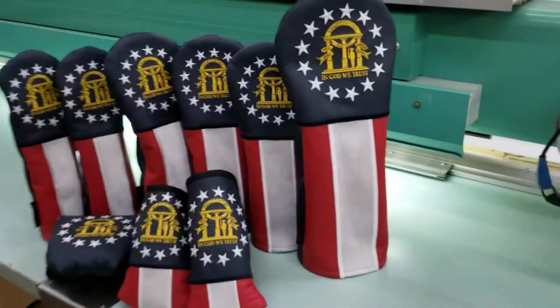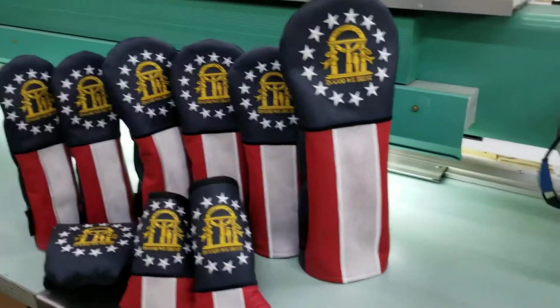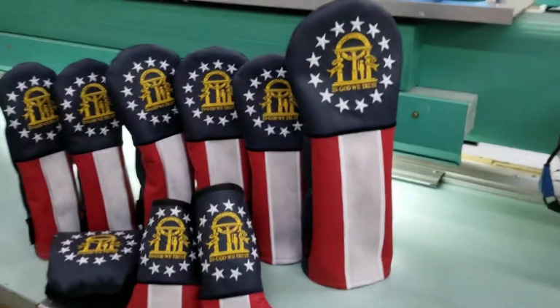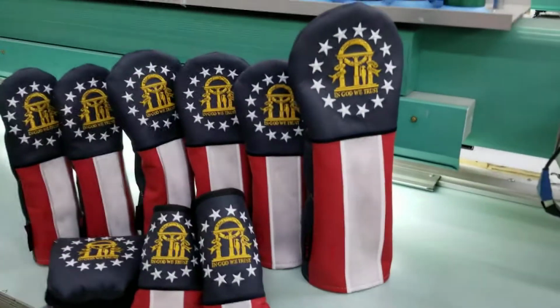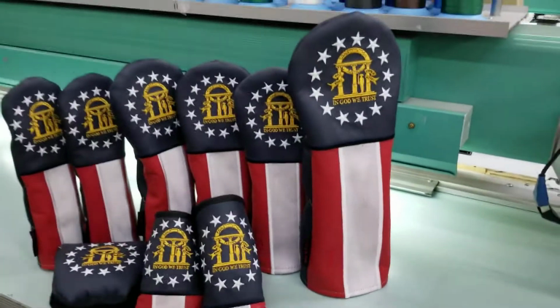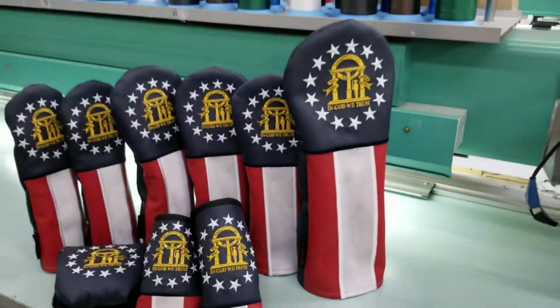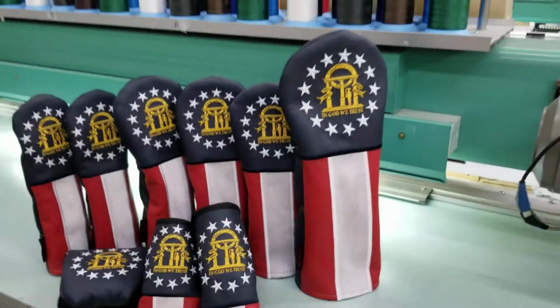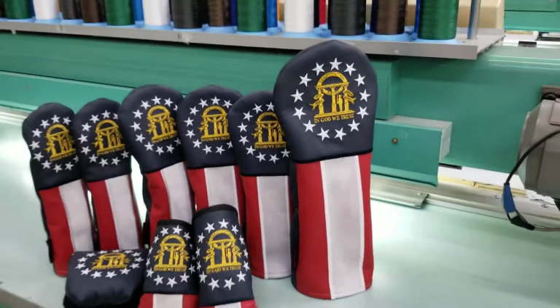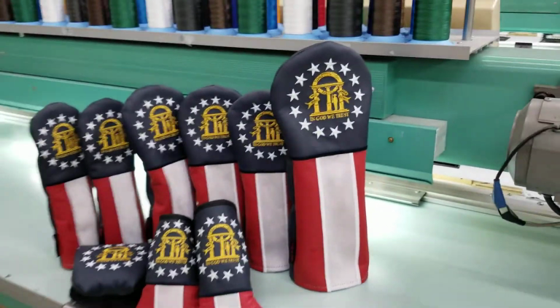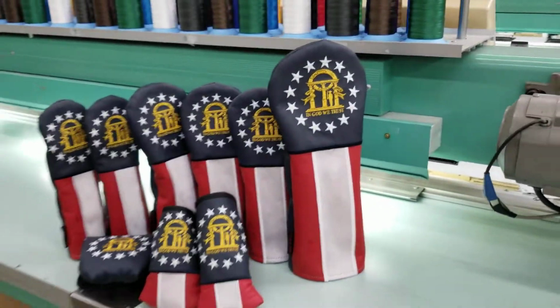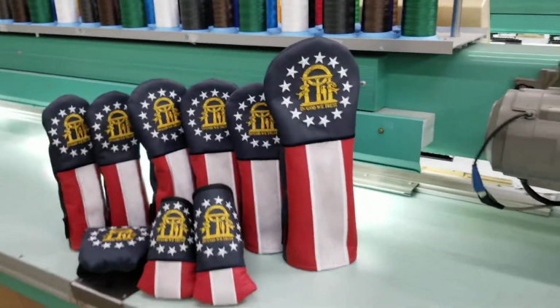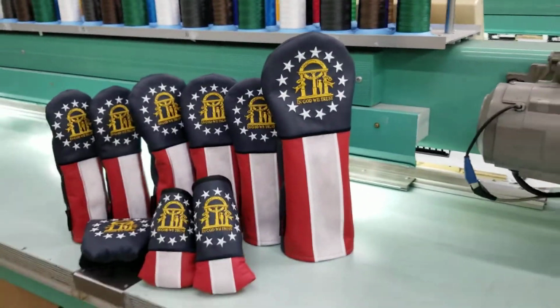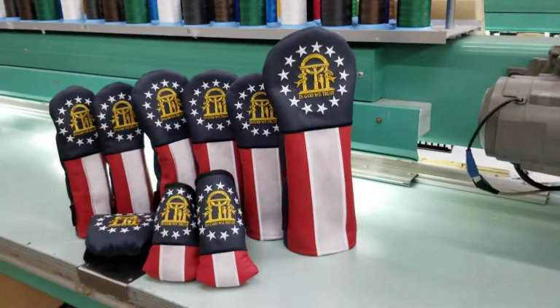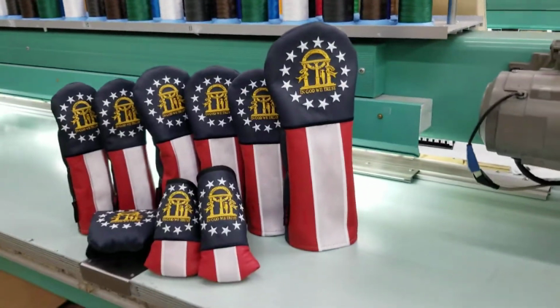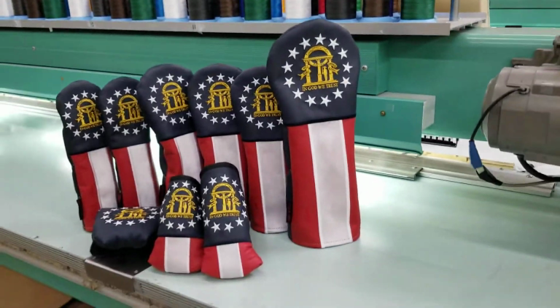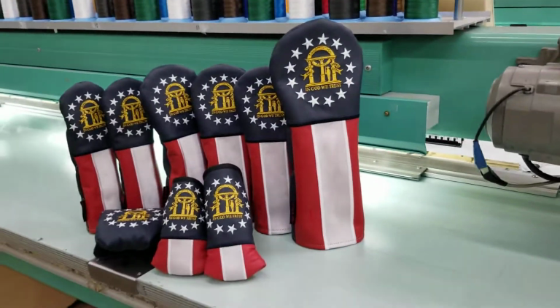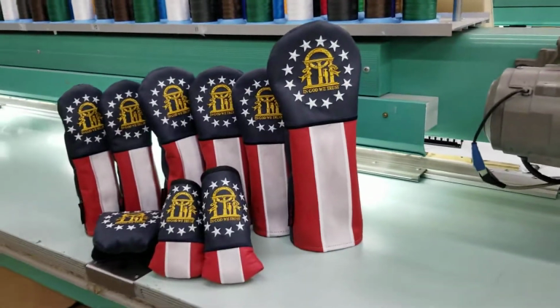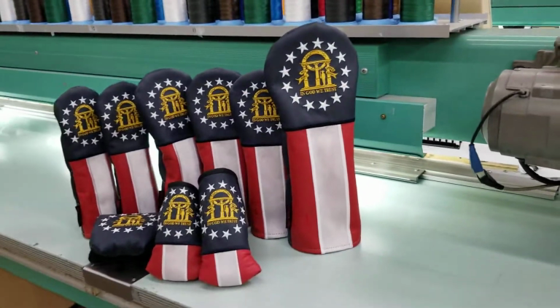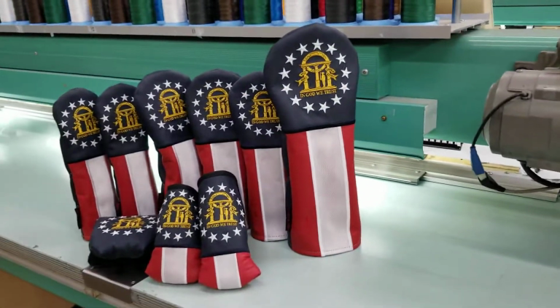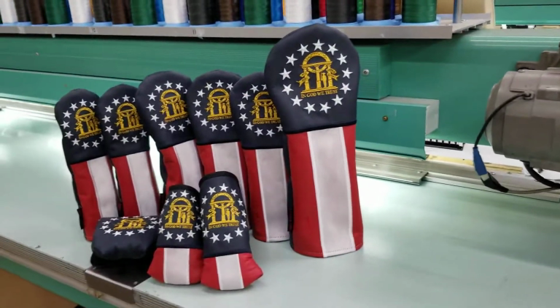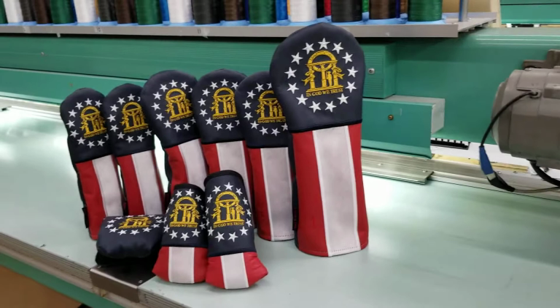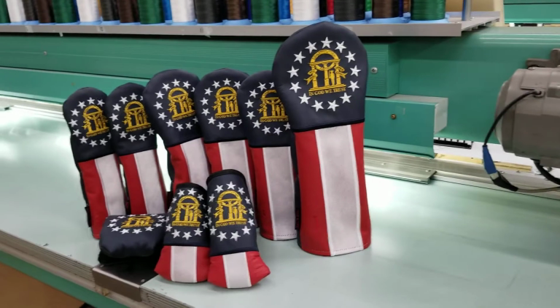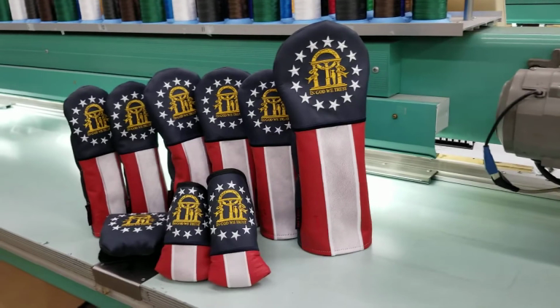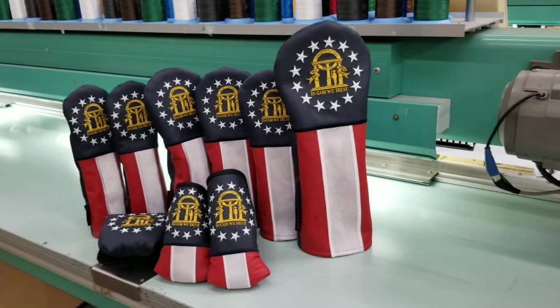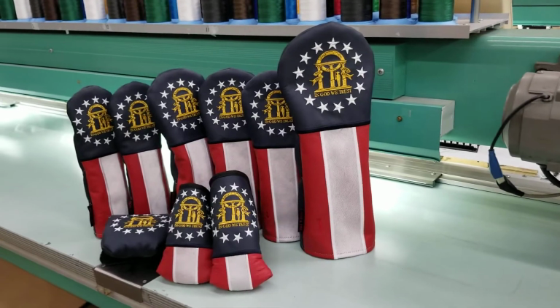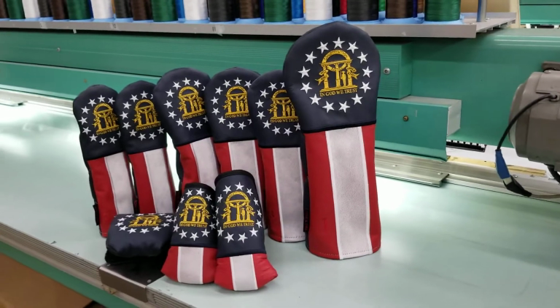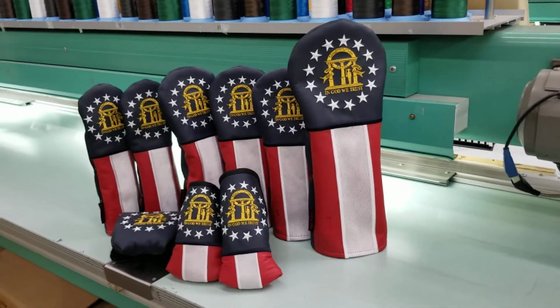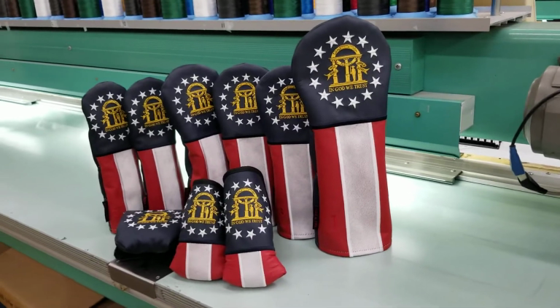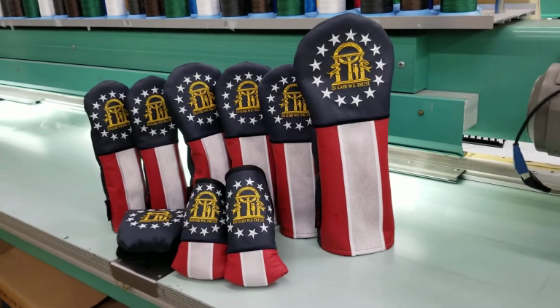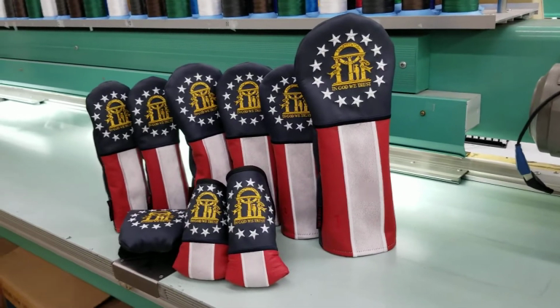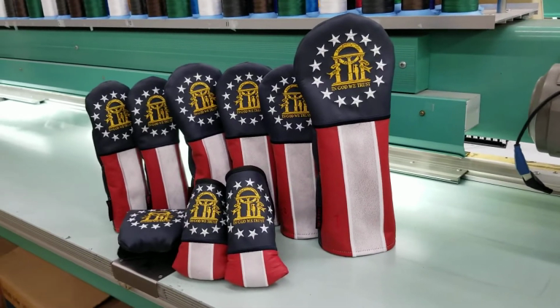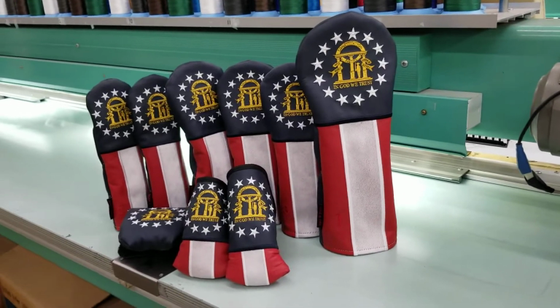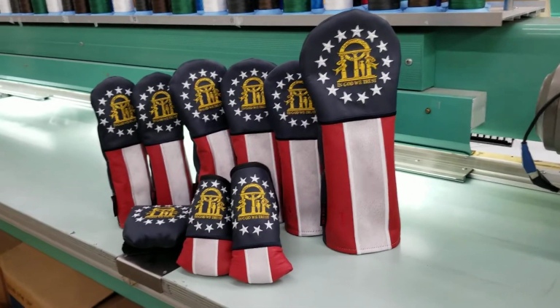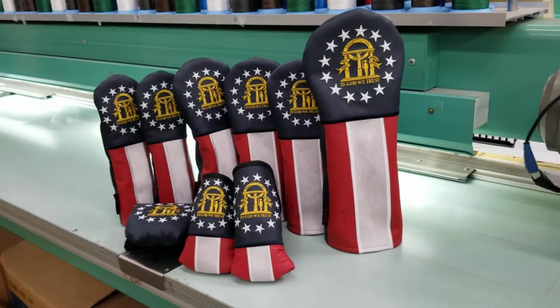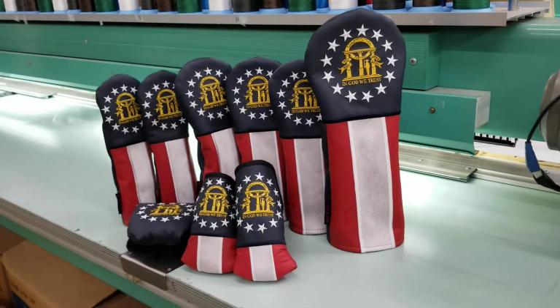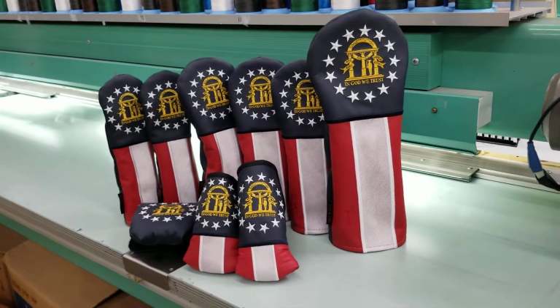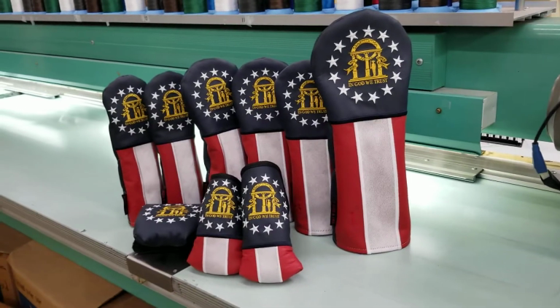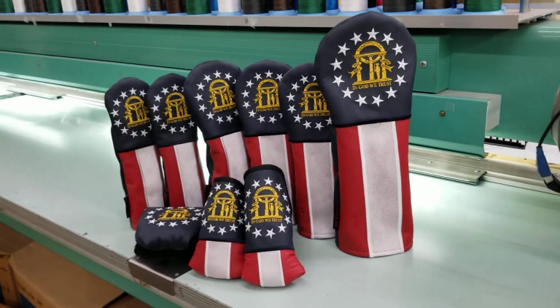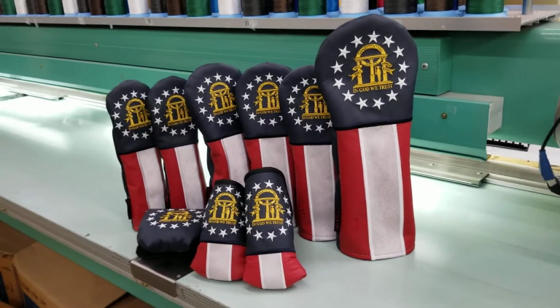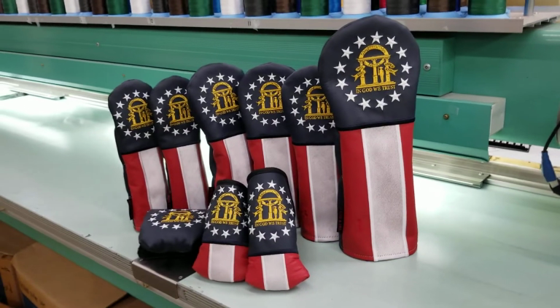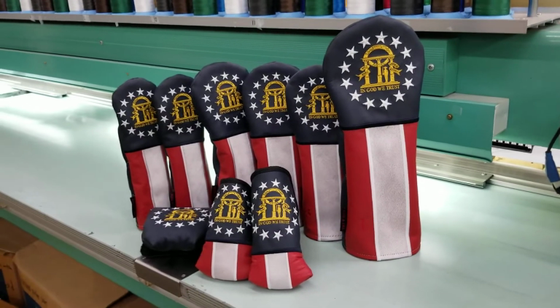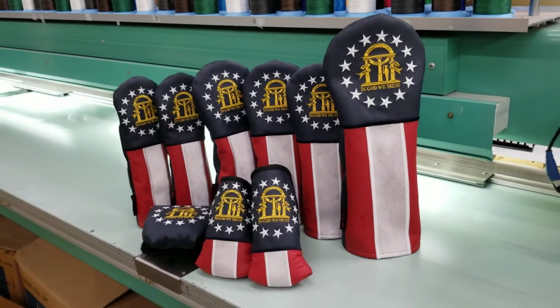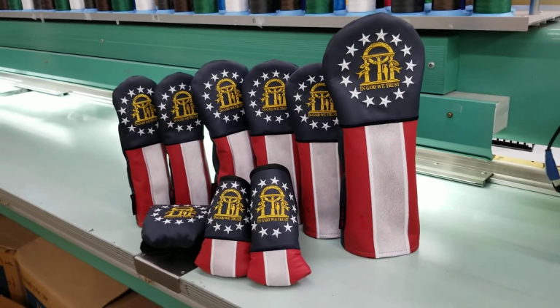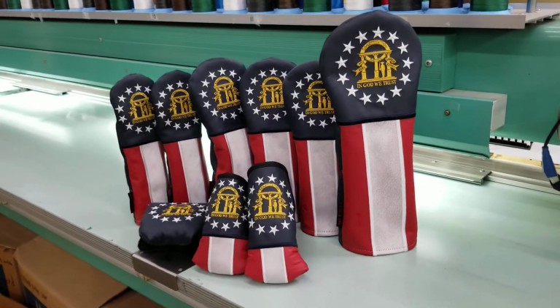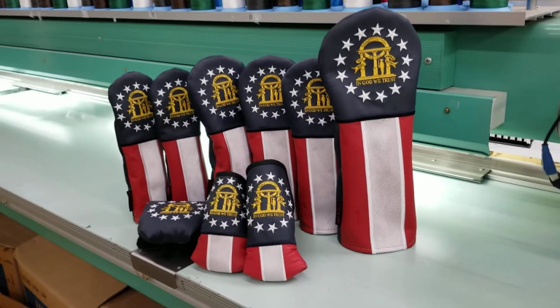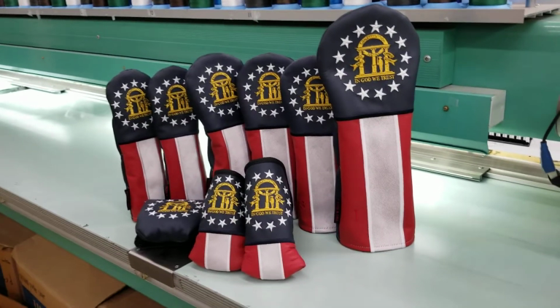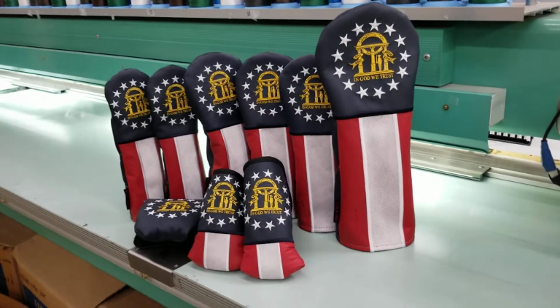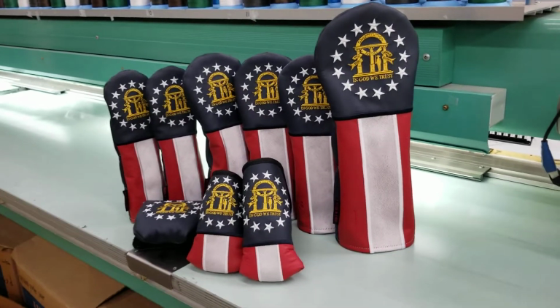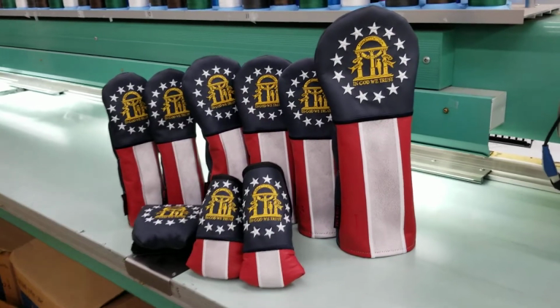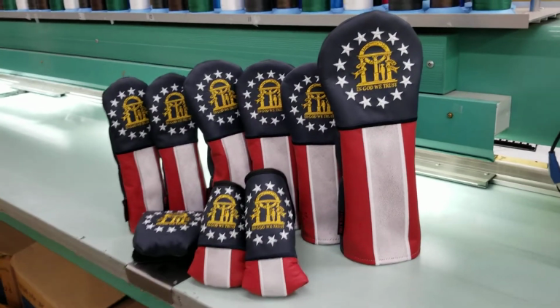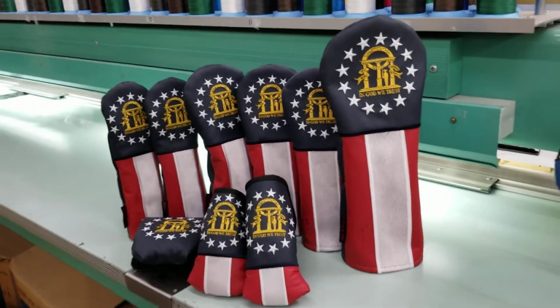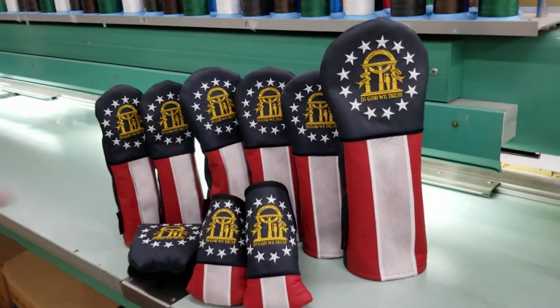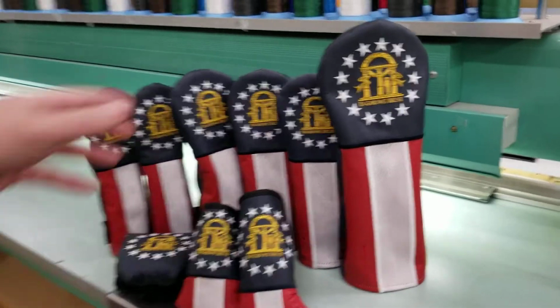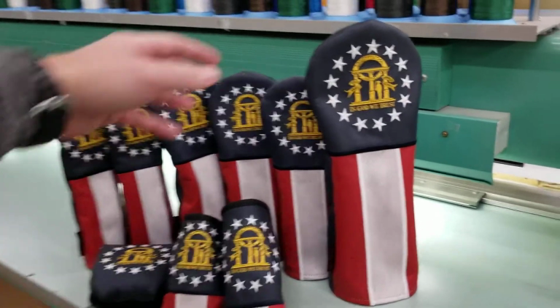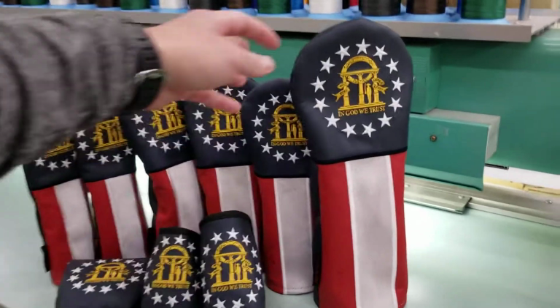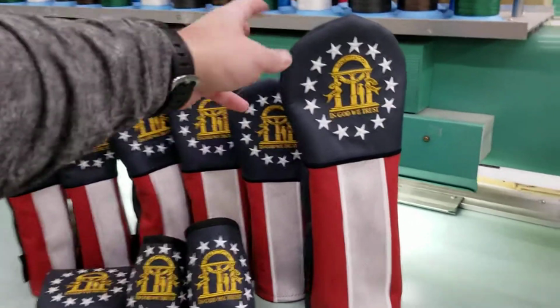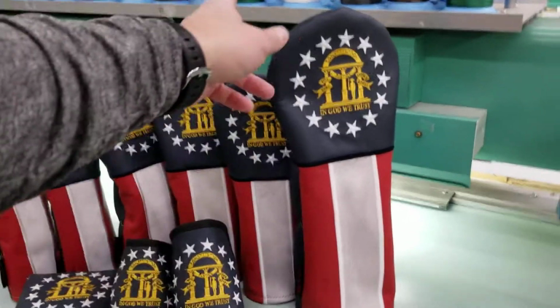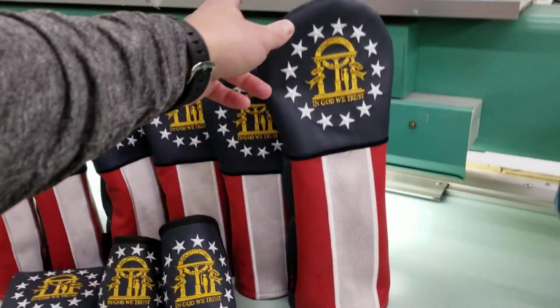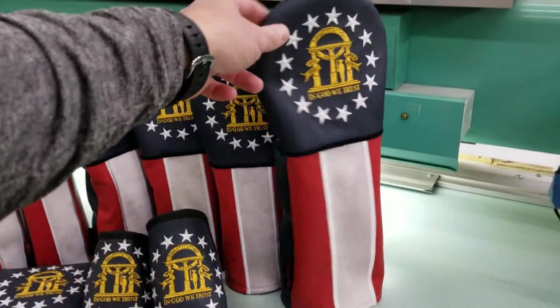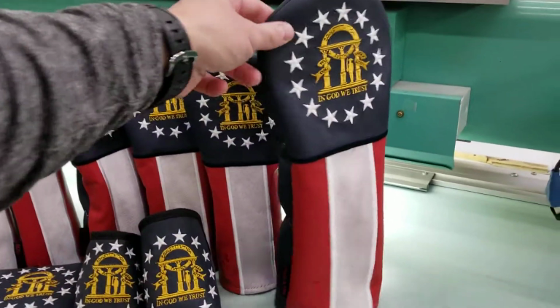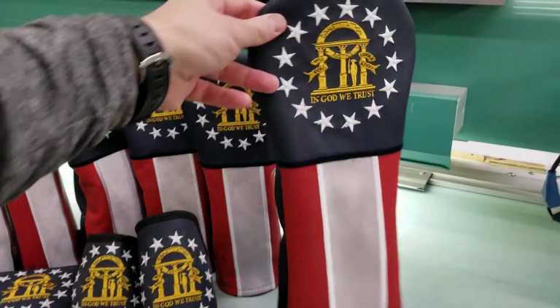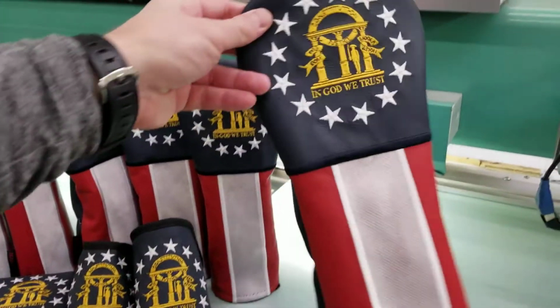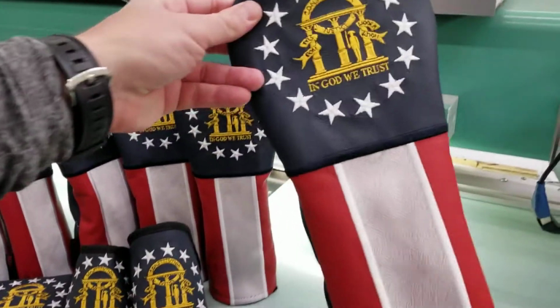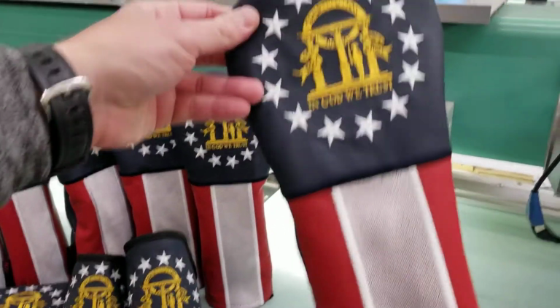I wanted to show you our latest state flag head cover by popular demand. Here it is — the Georgia flag.